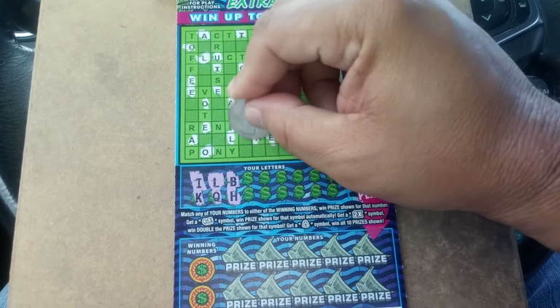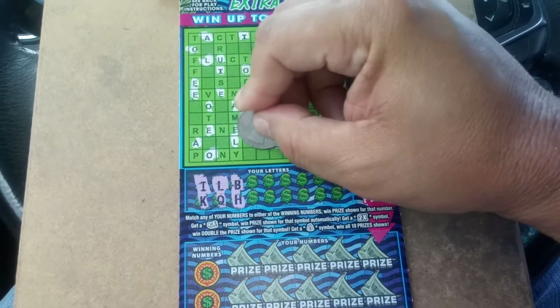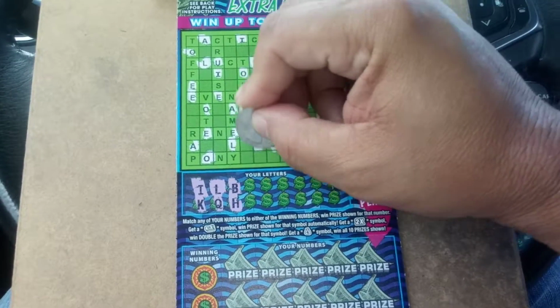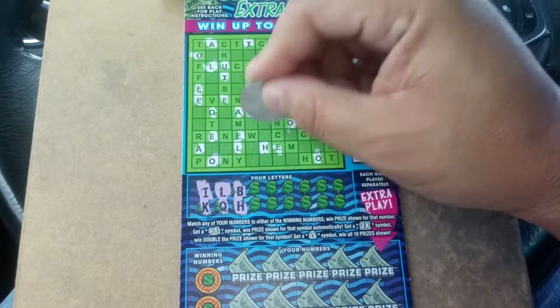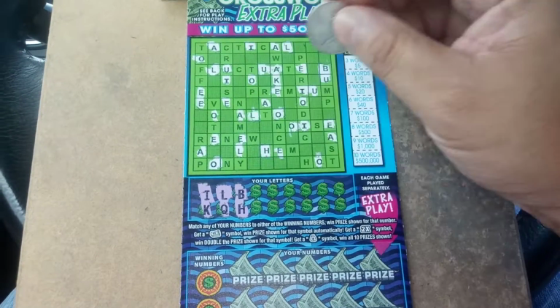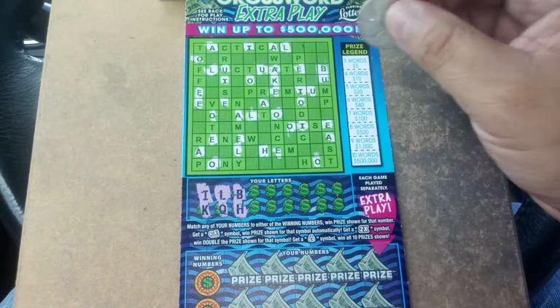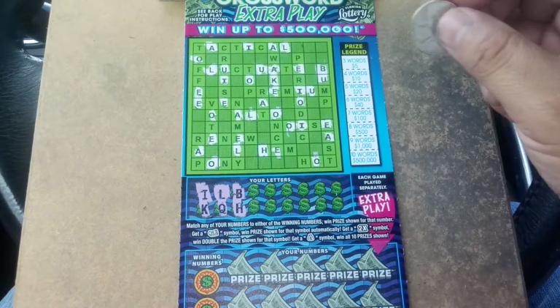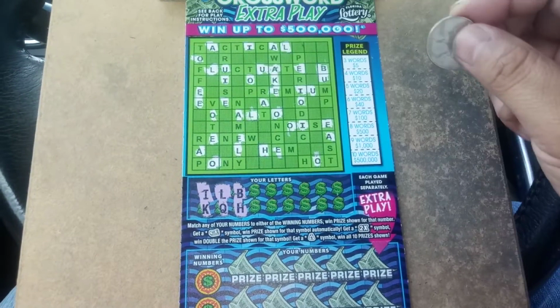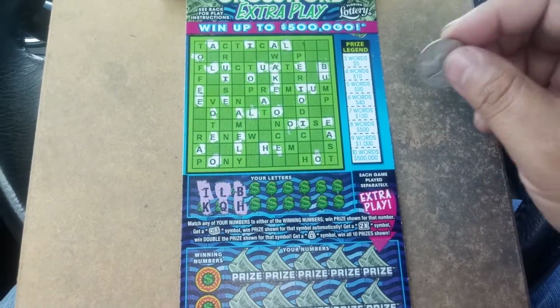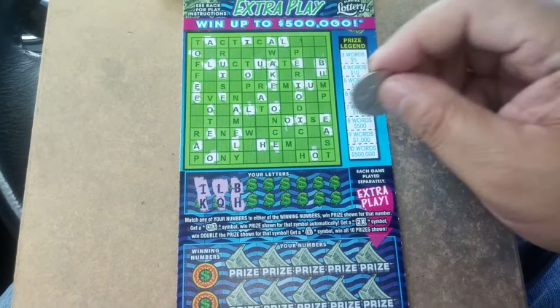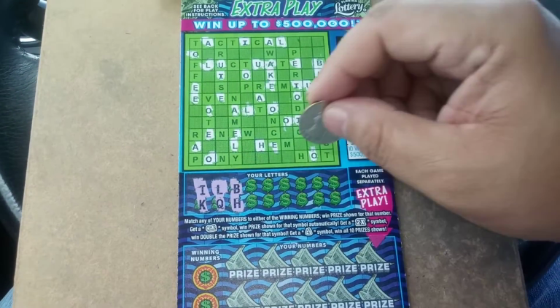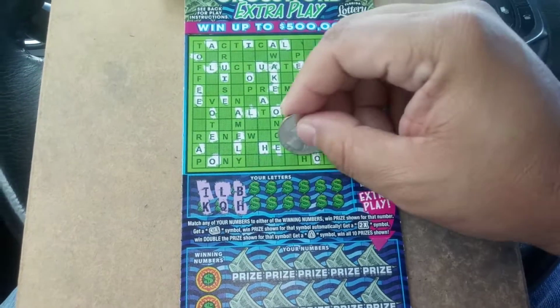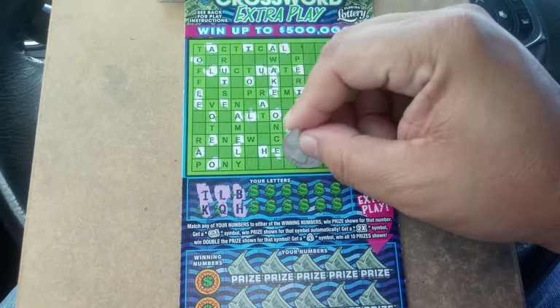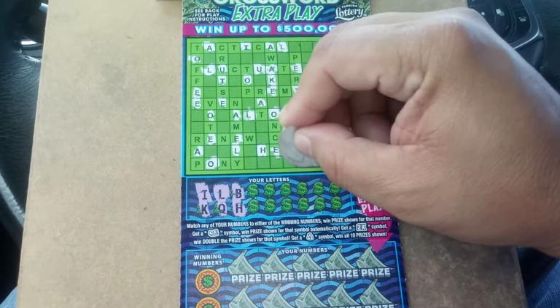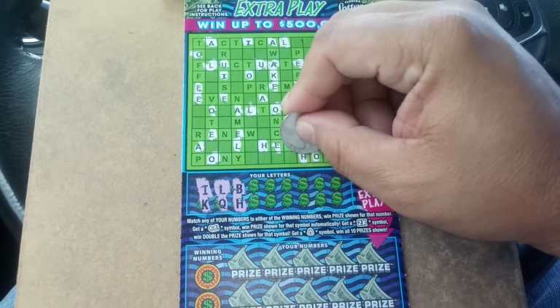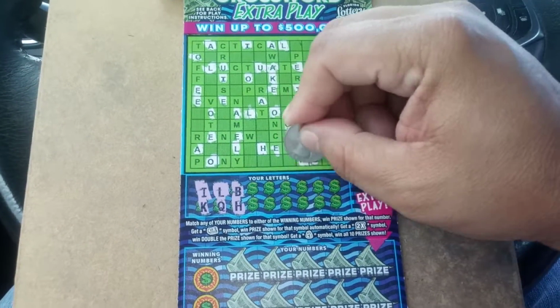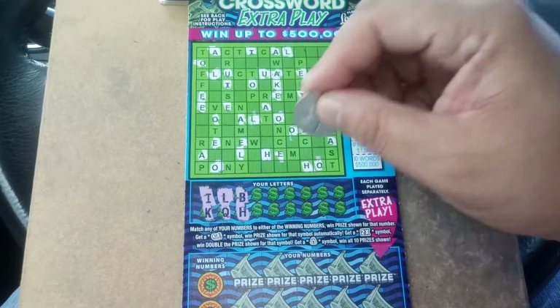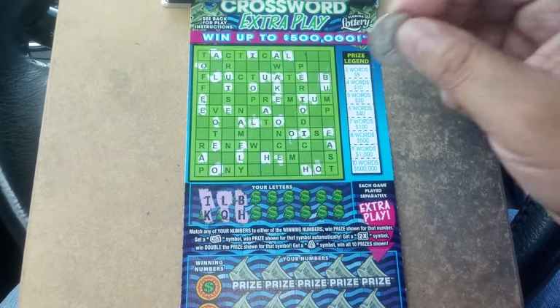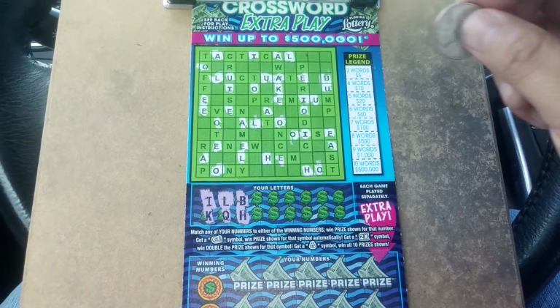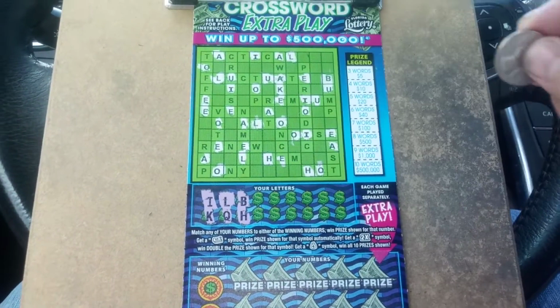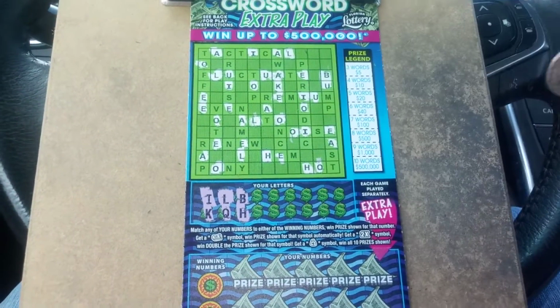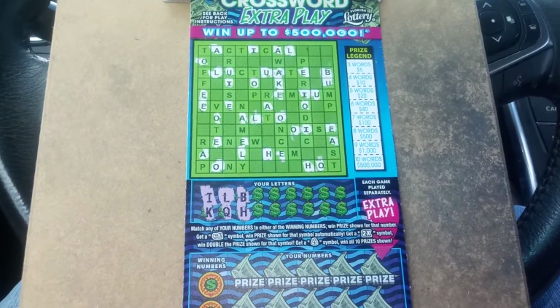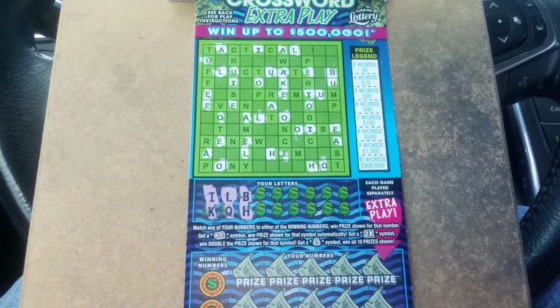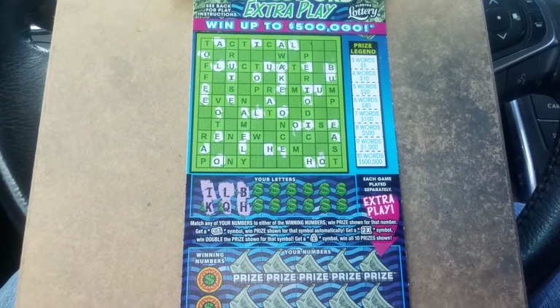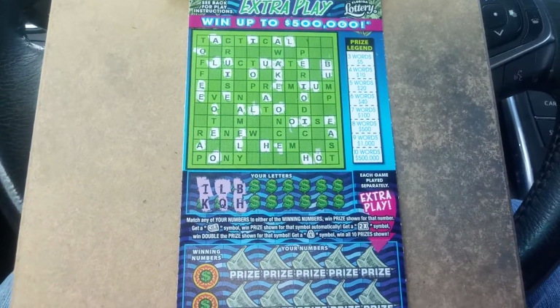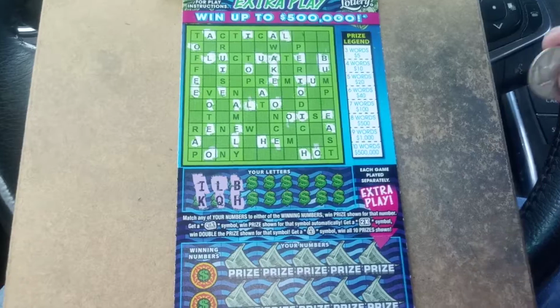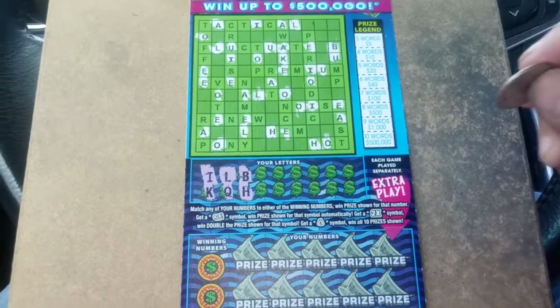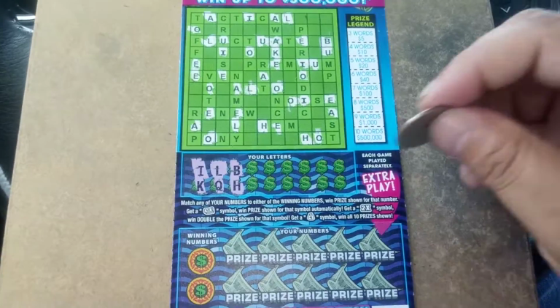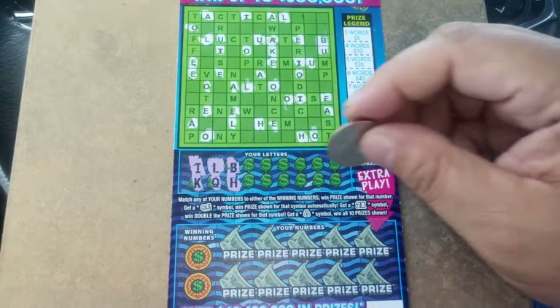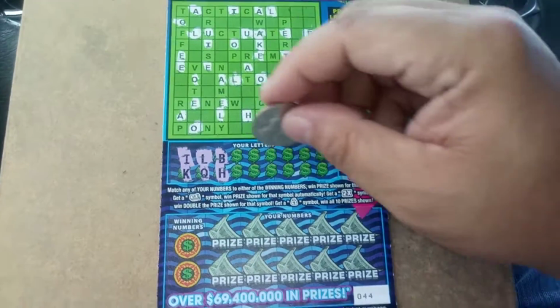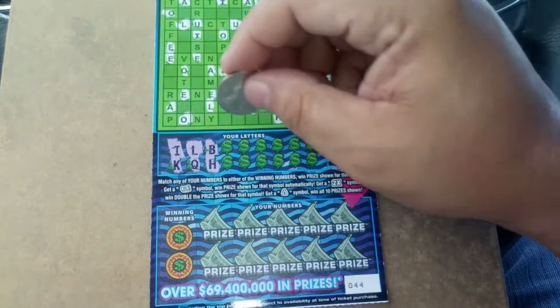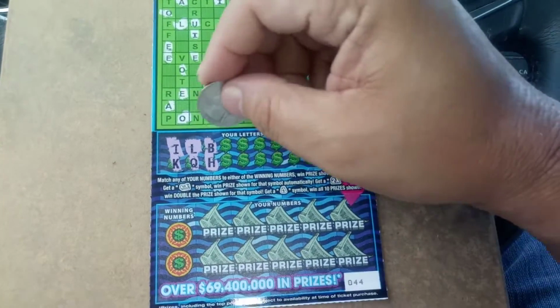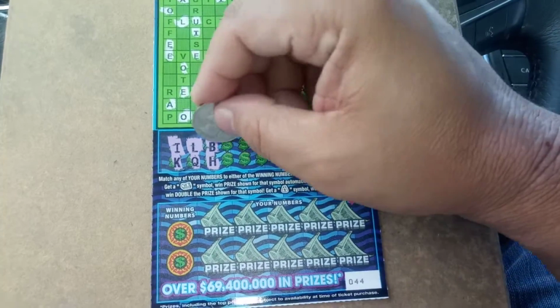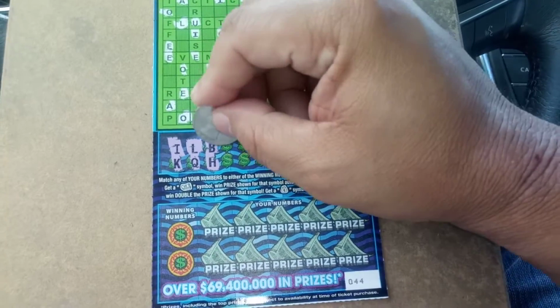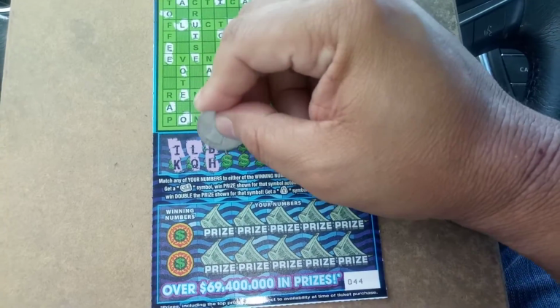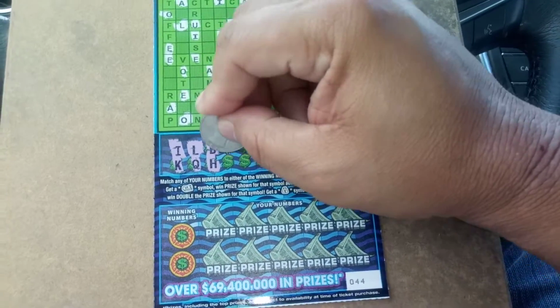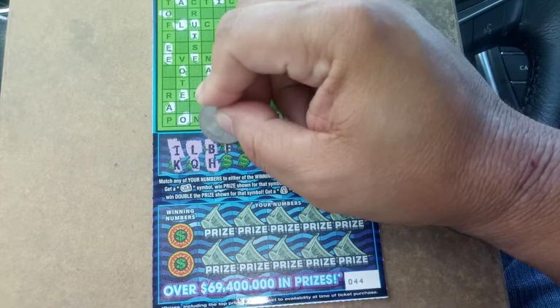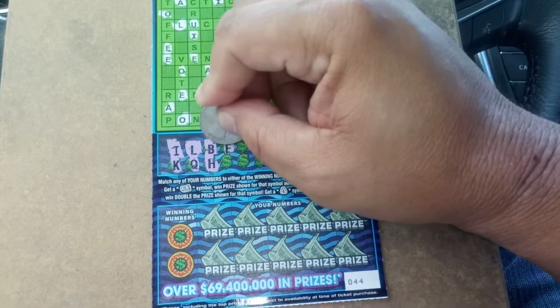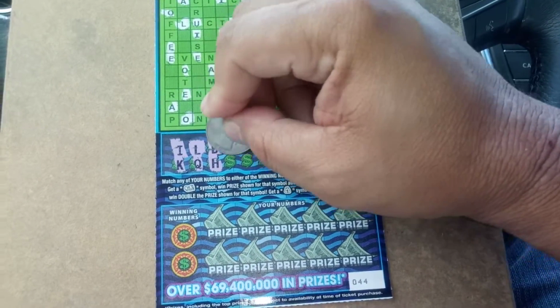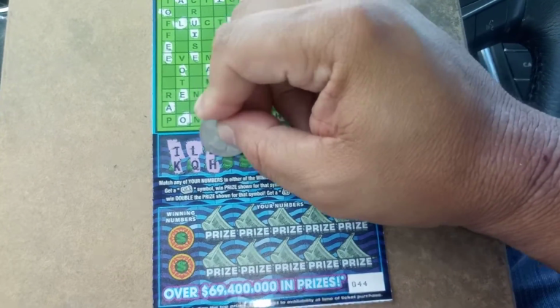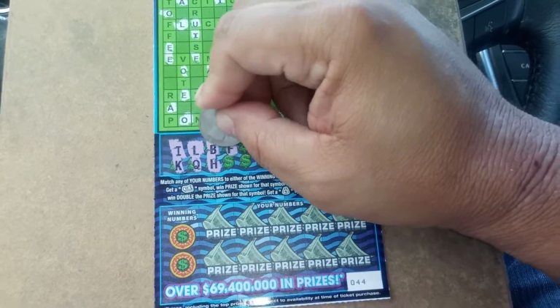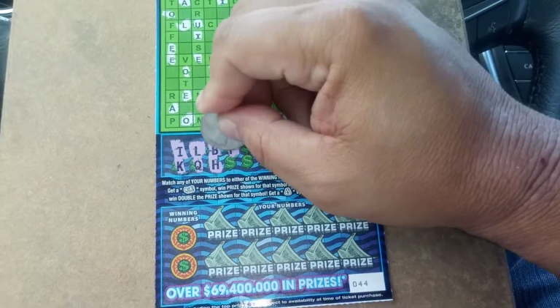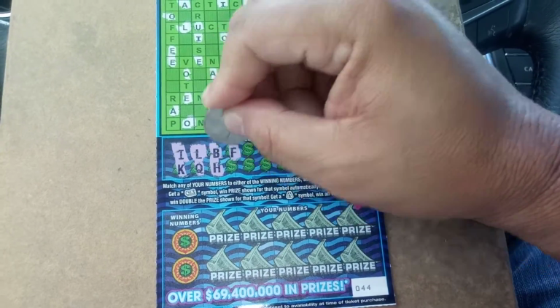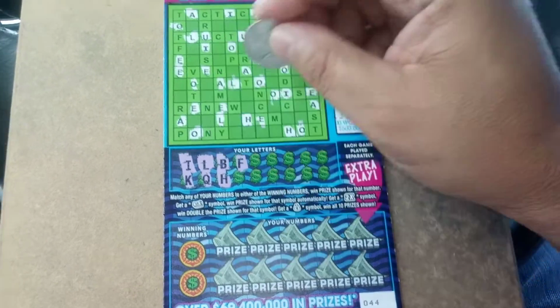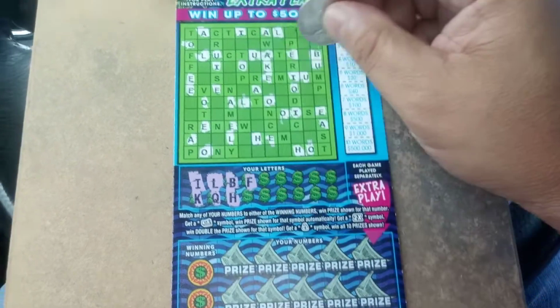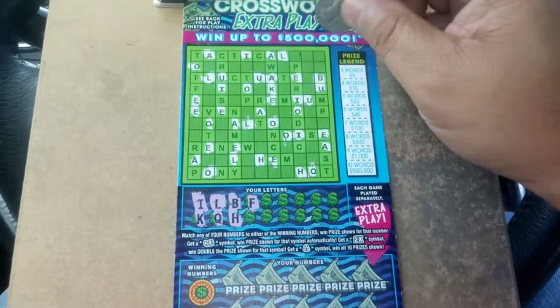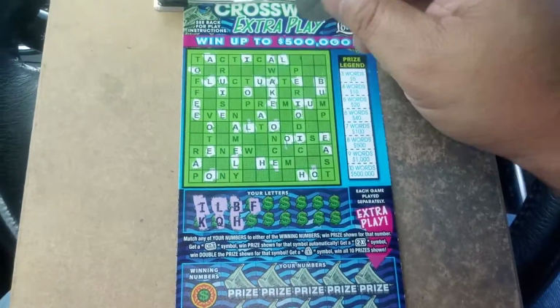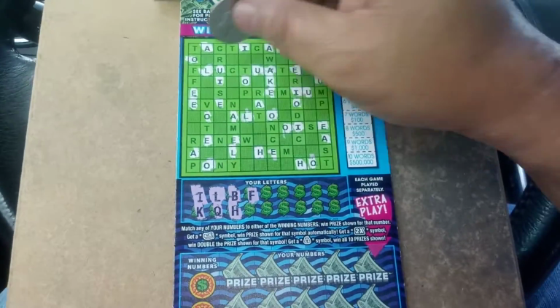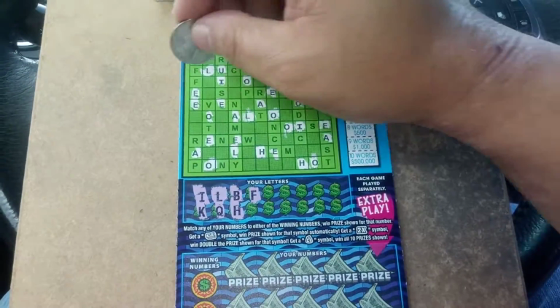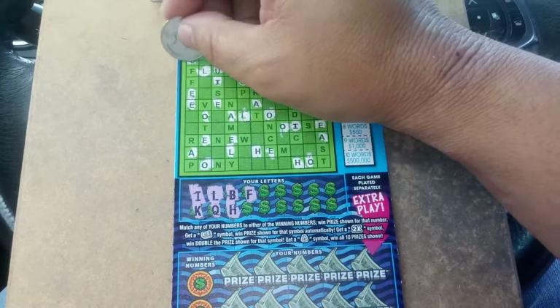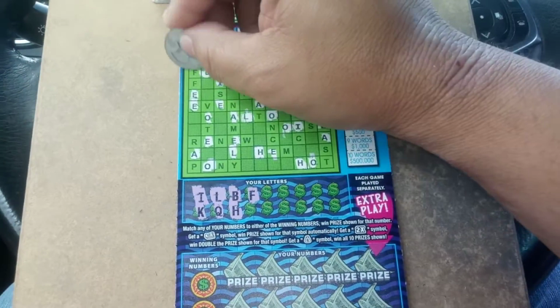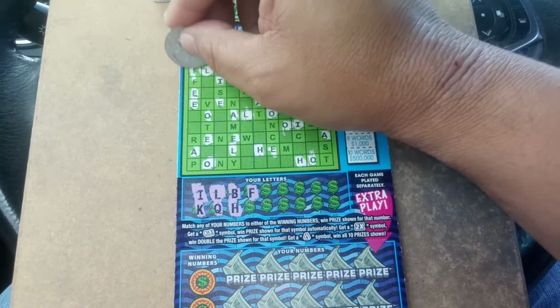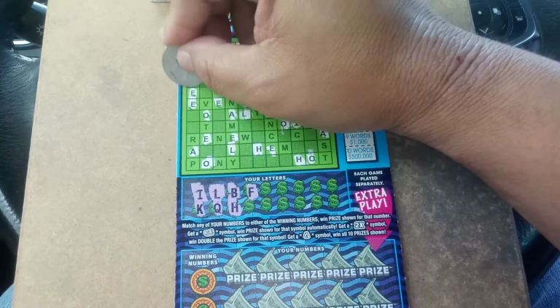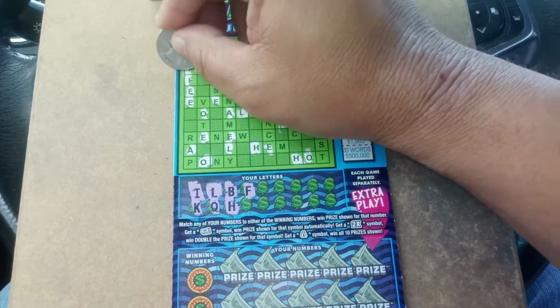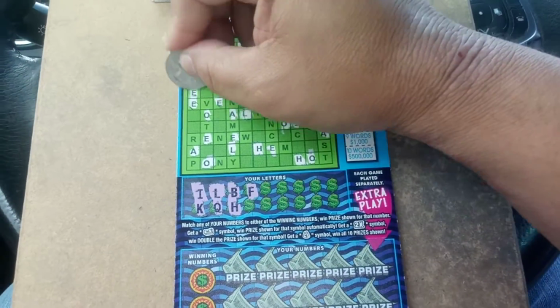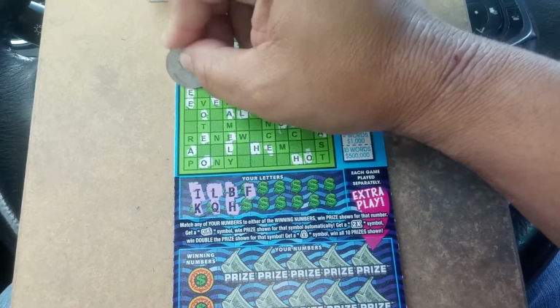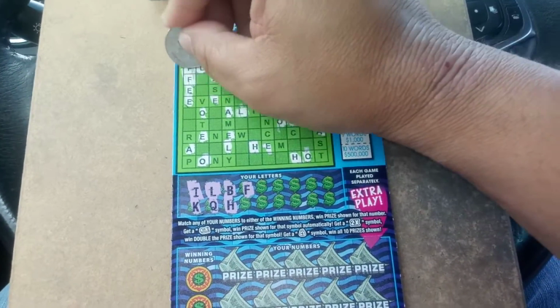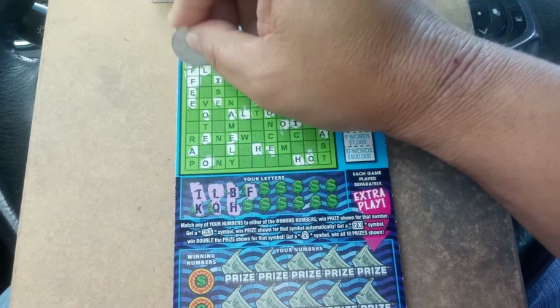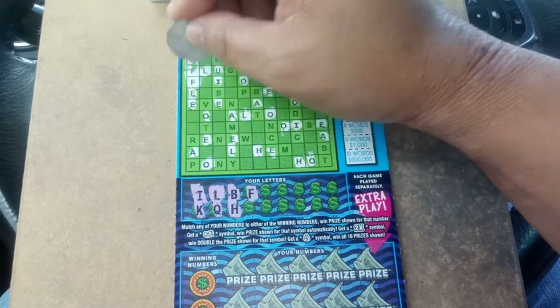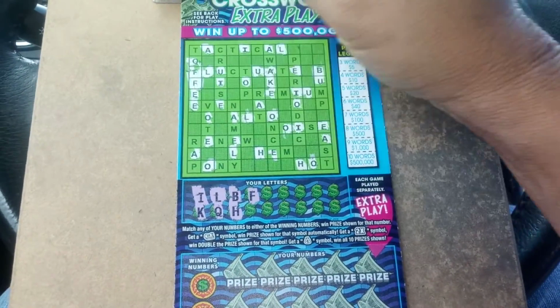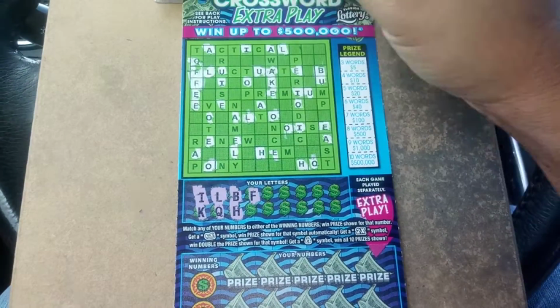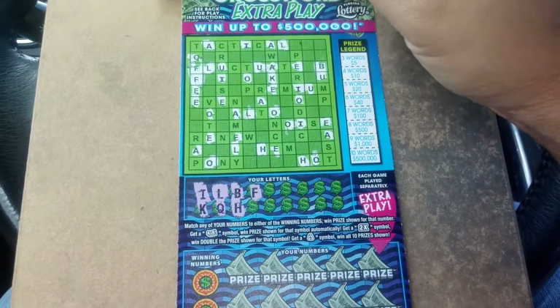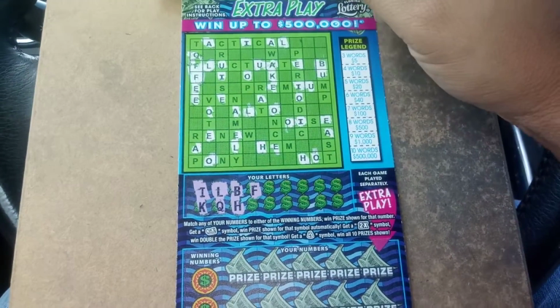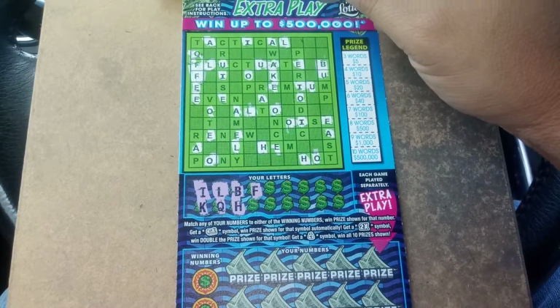There's an H. There's an H. An F. A couple Fs.